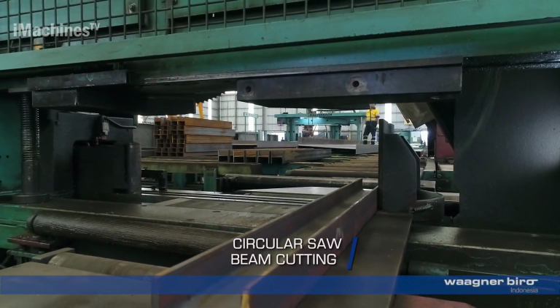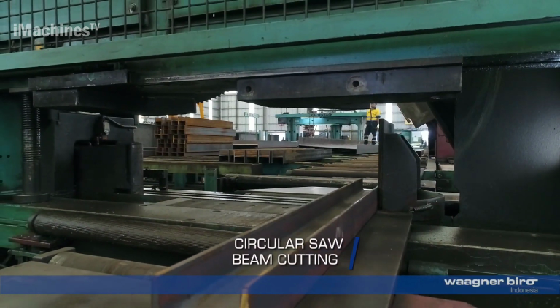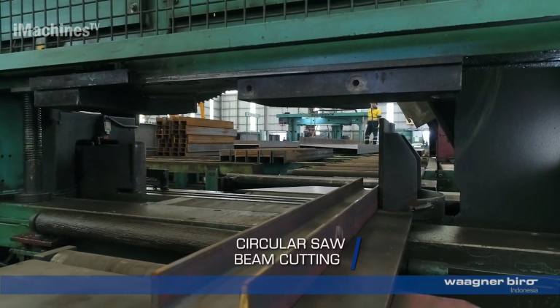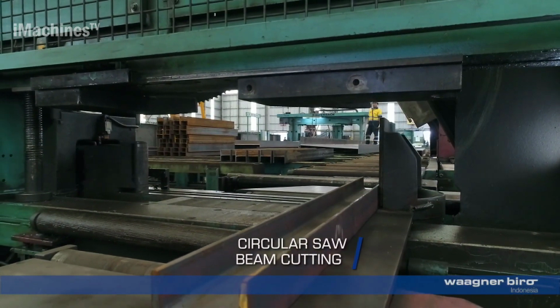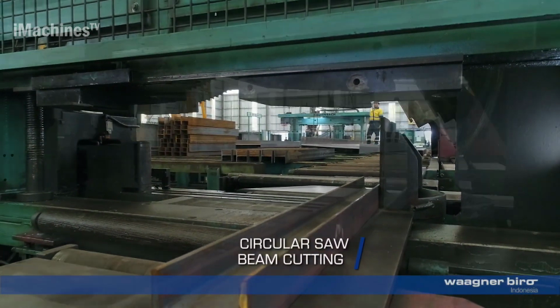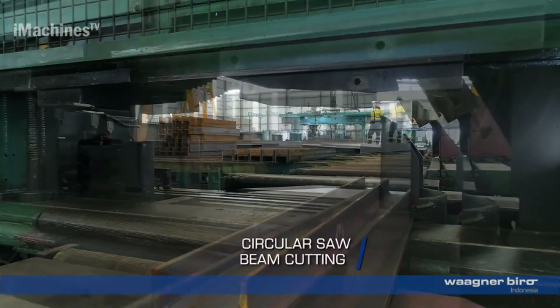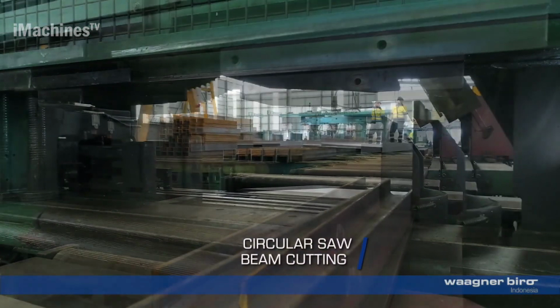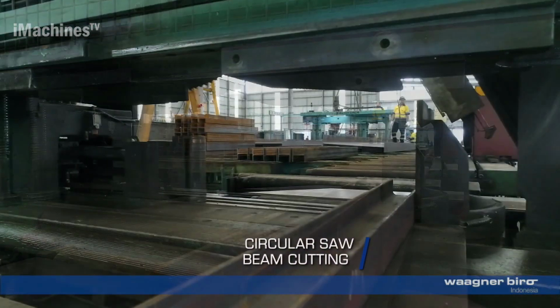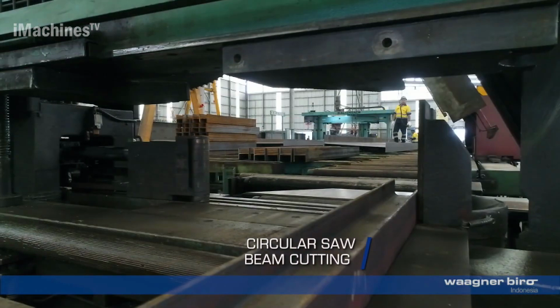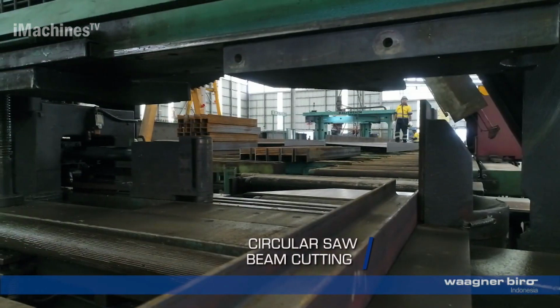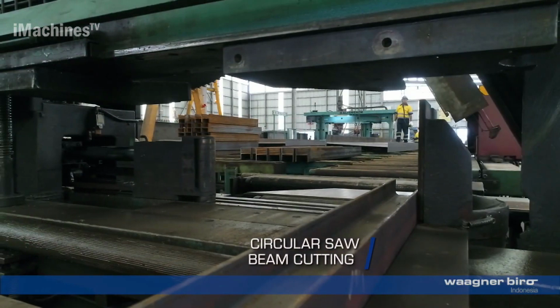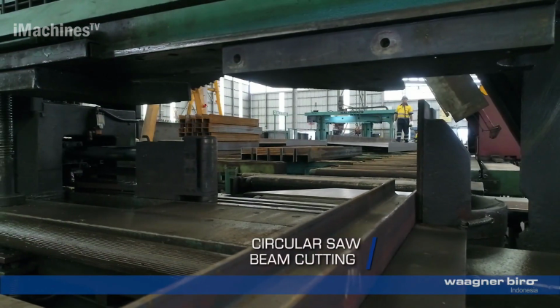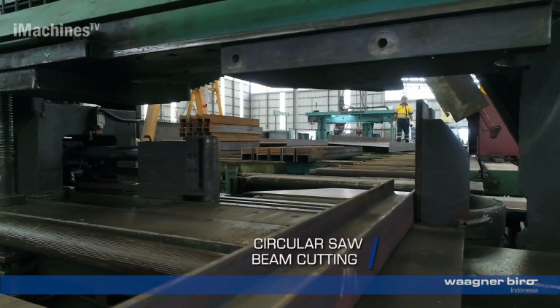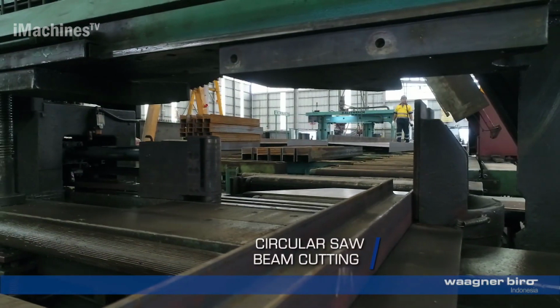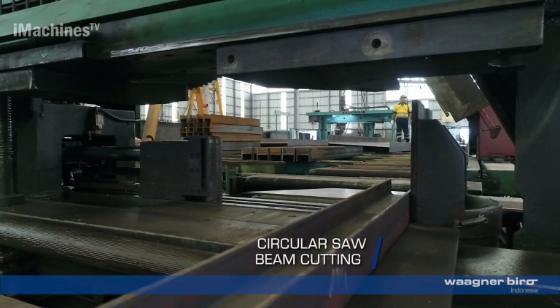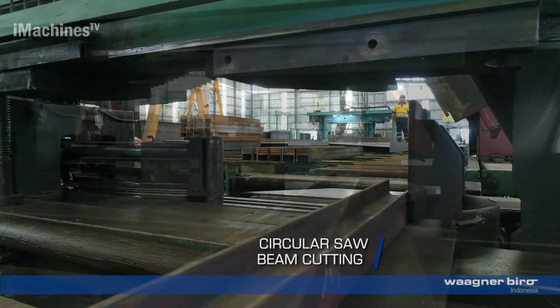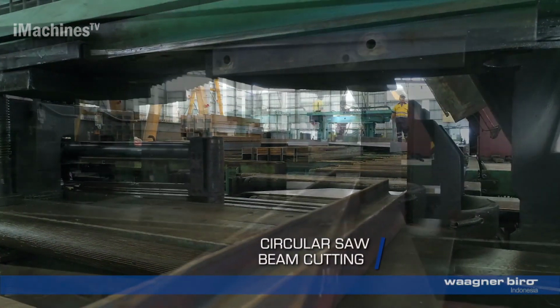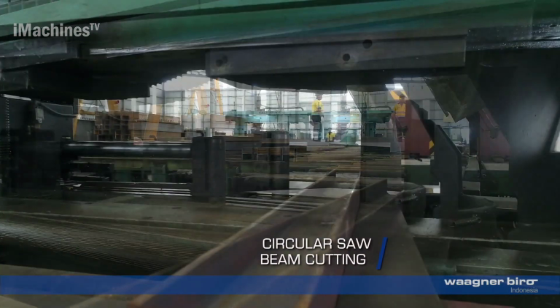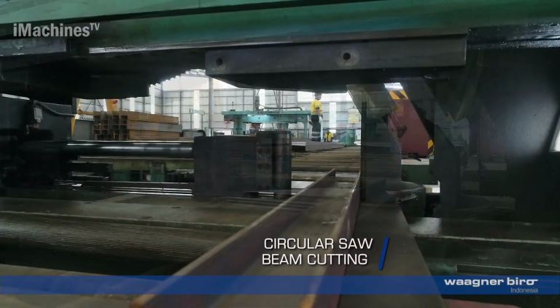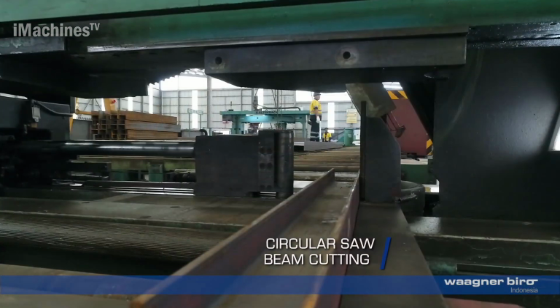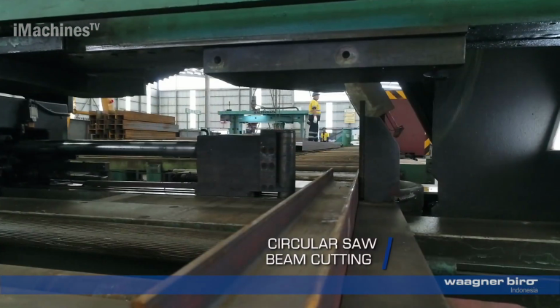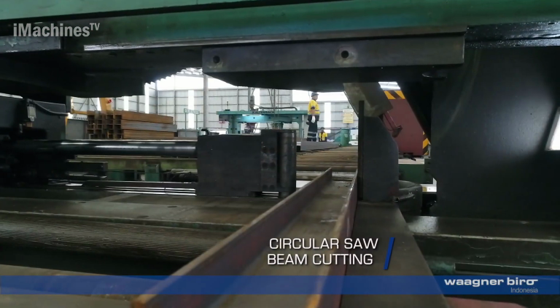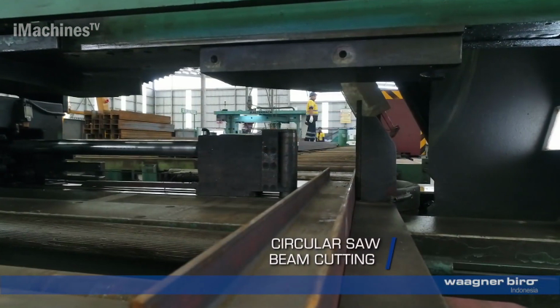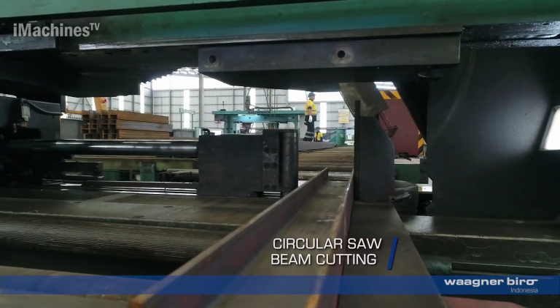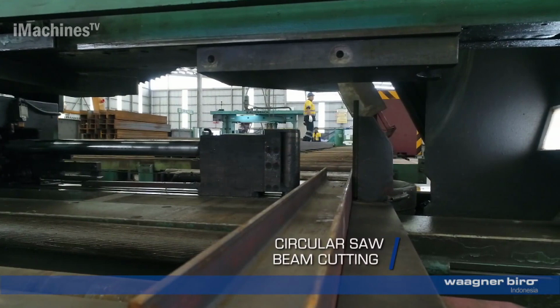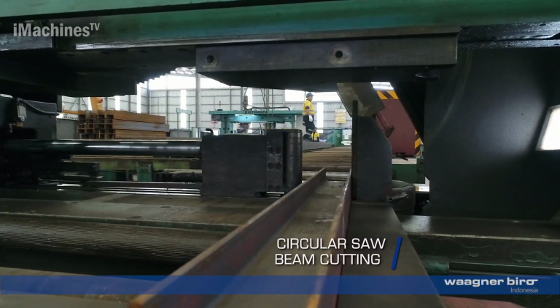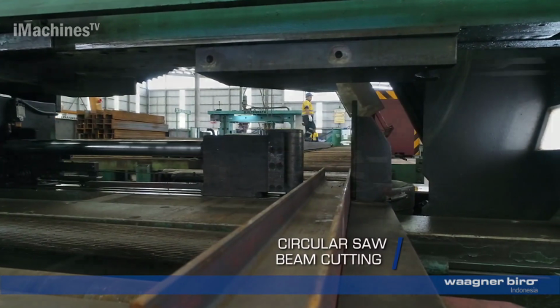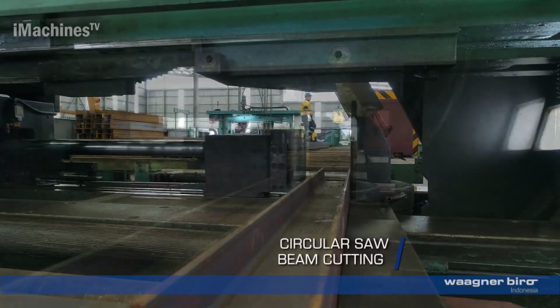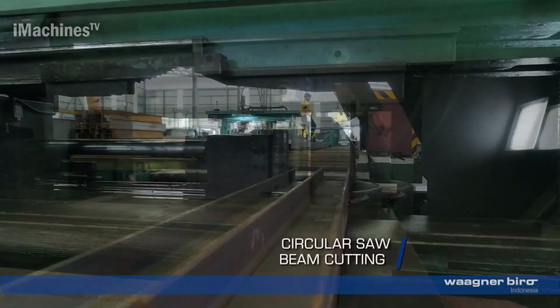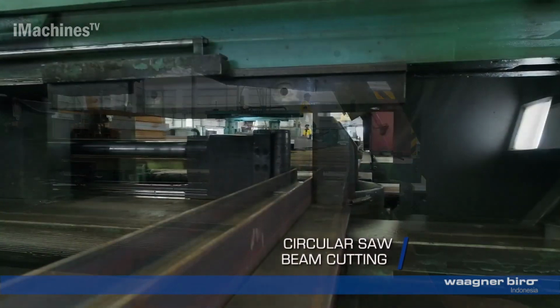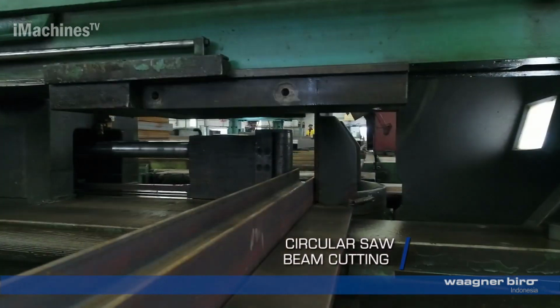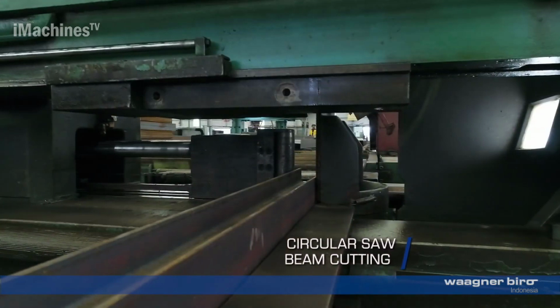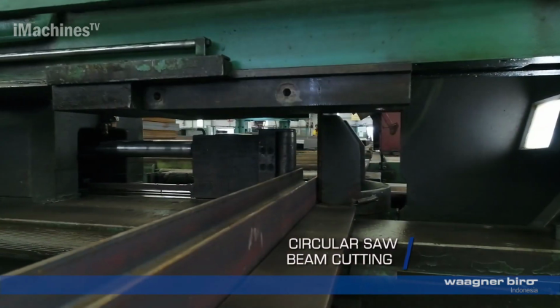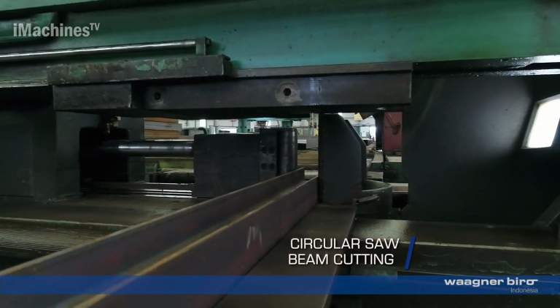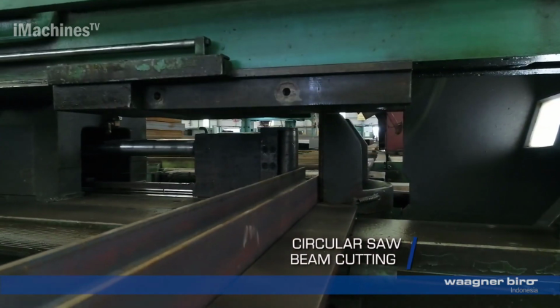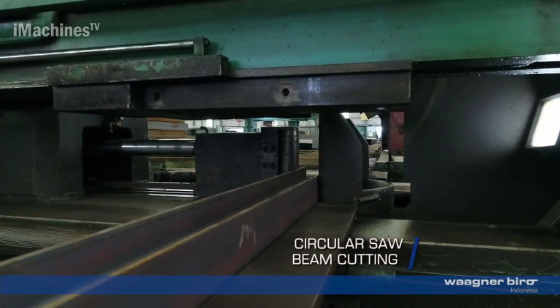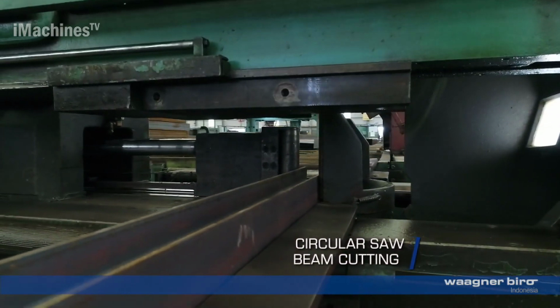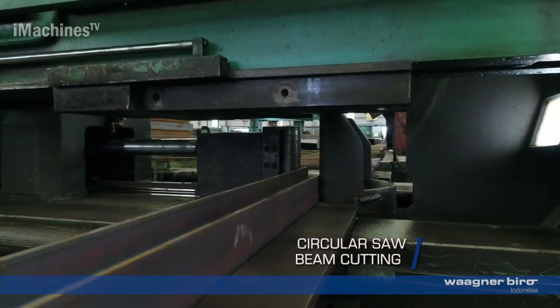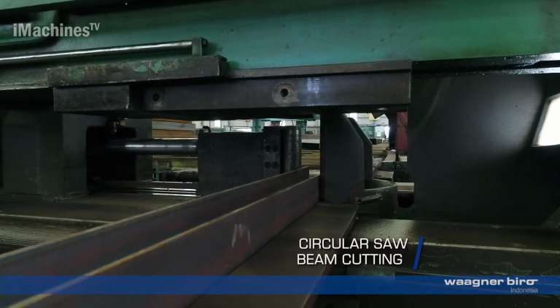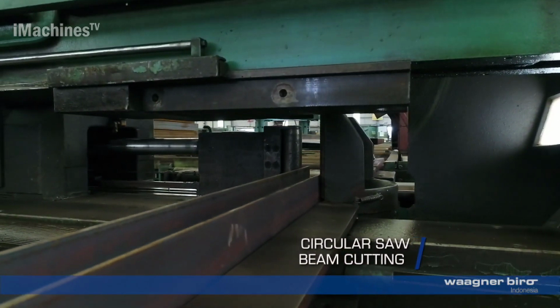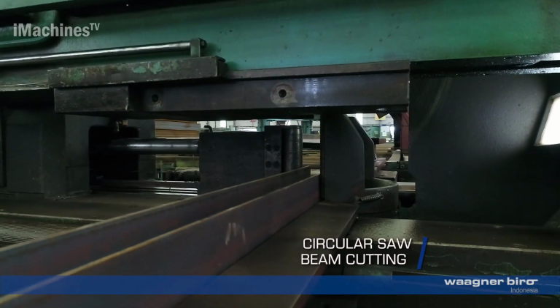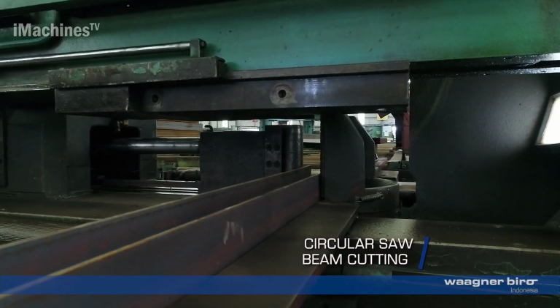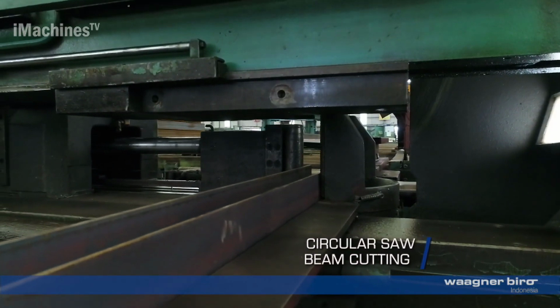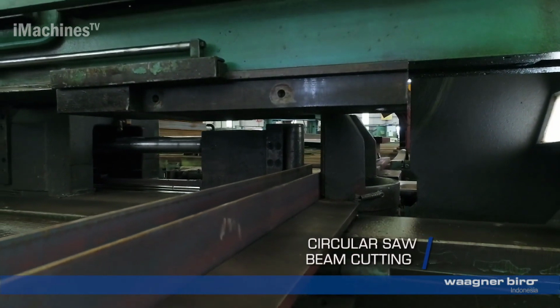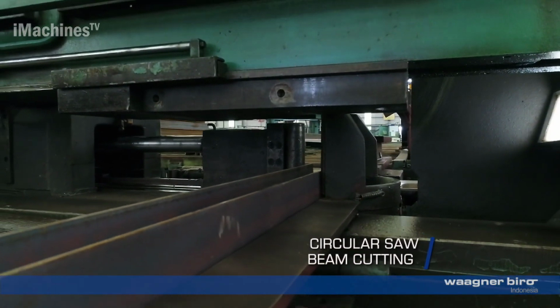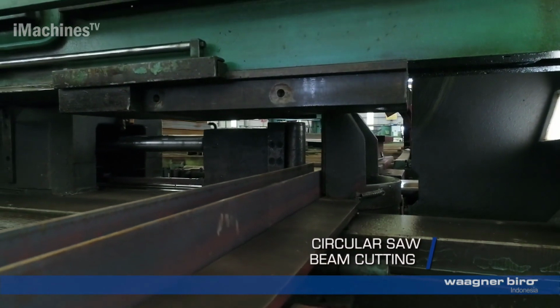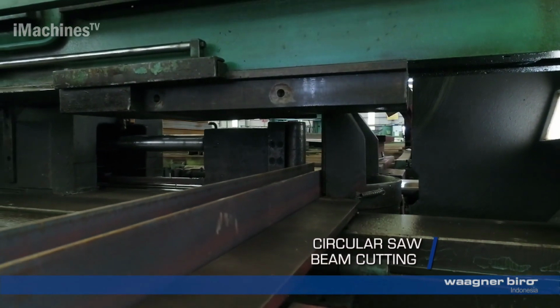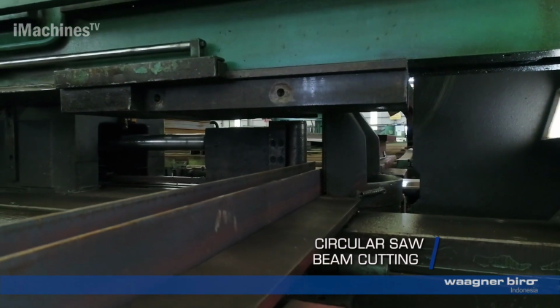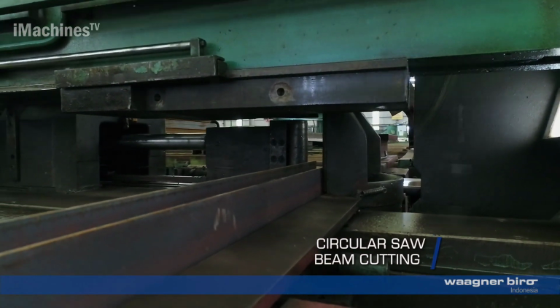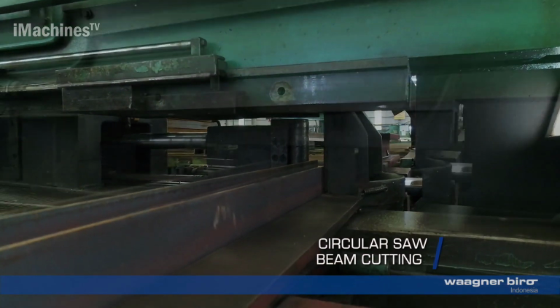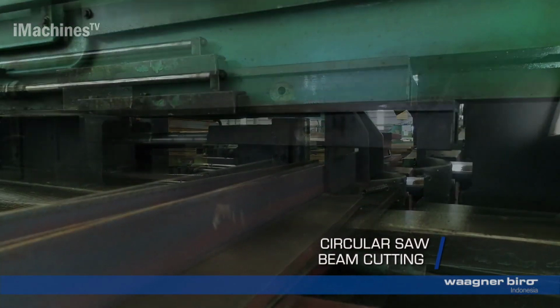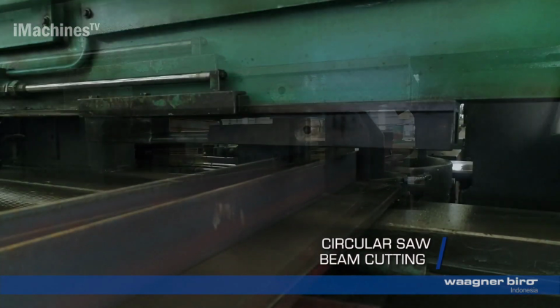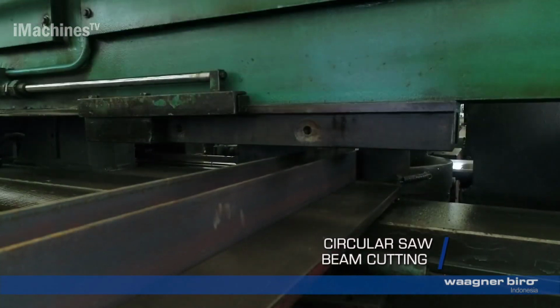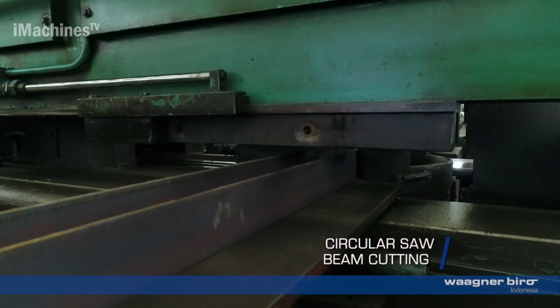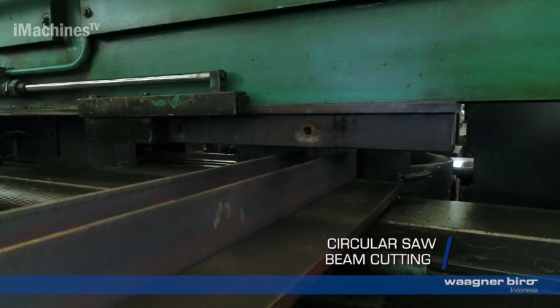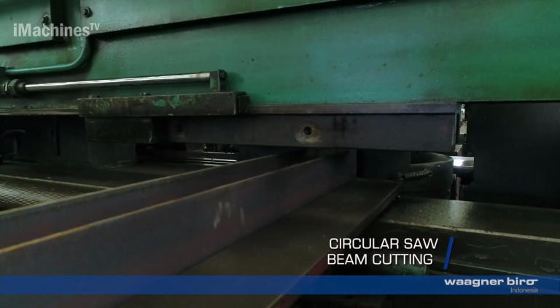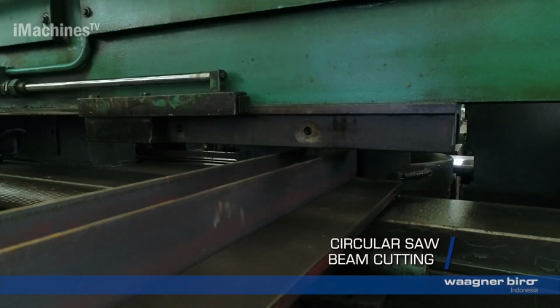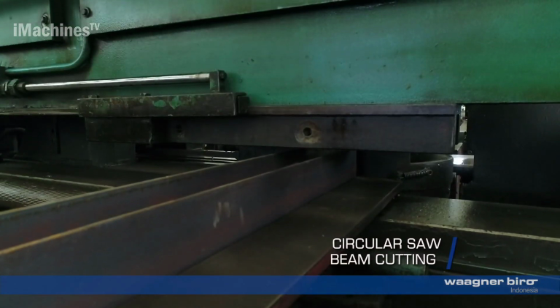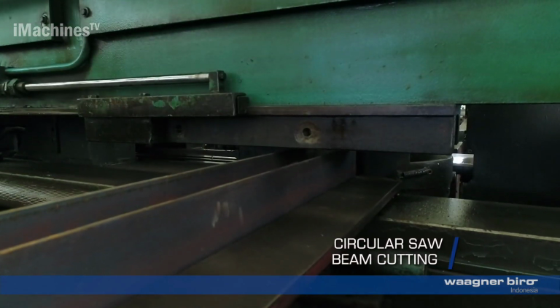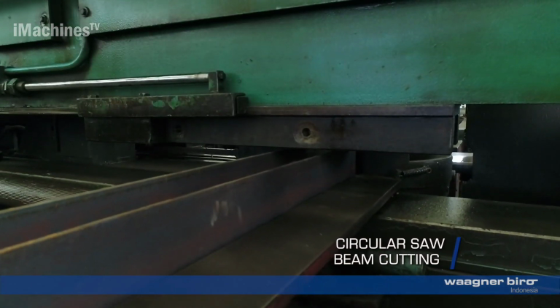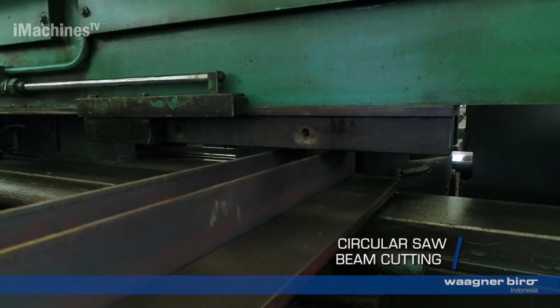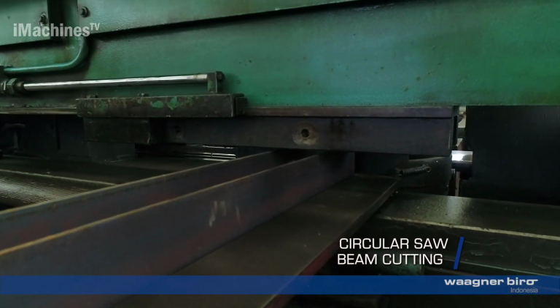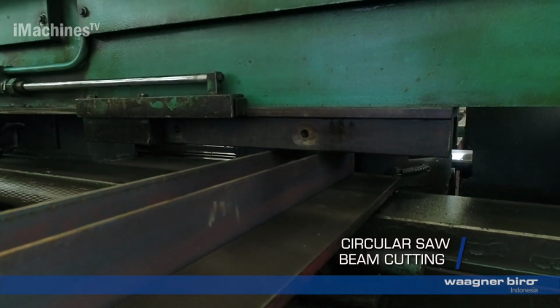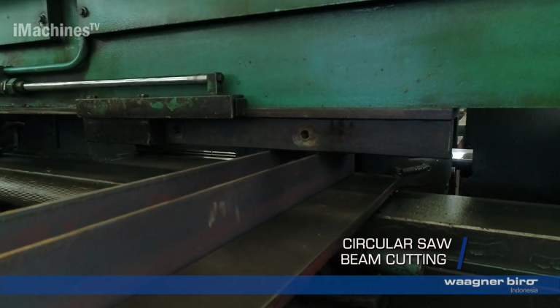Circular saw beam cutting: if necessary, the beams may undergo further cutting using a circular saw. This process helps achieve the desired lengths or shapes of the beams.